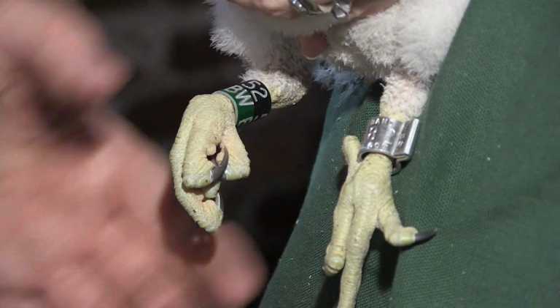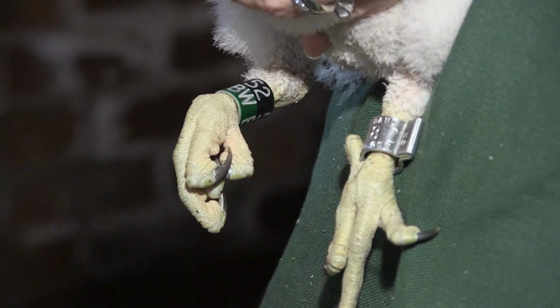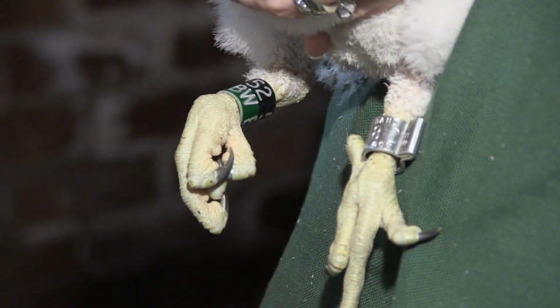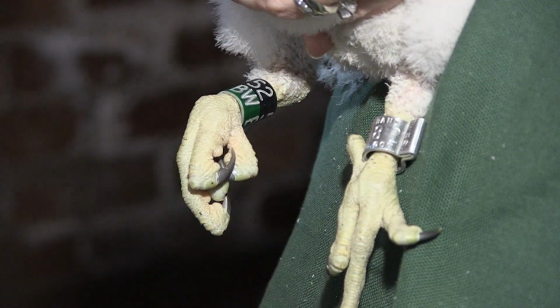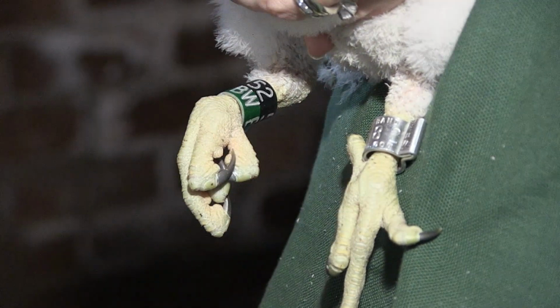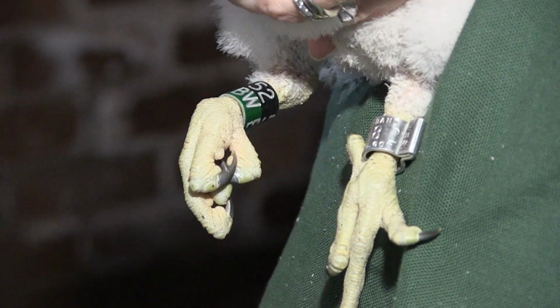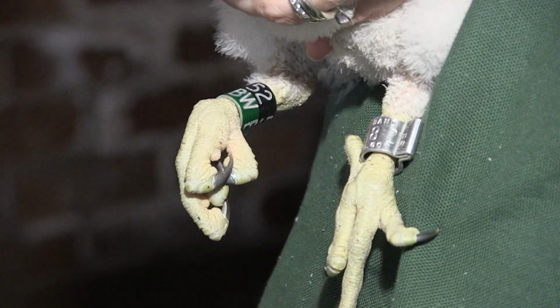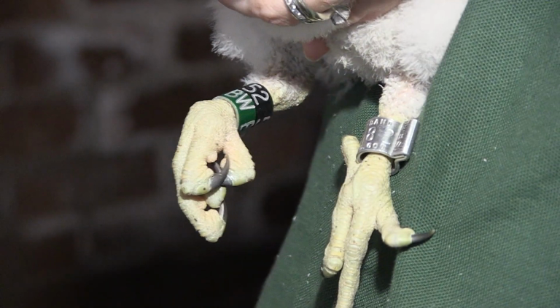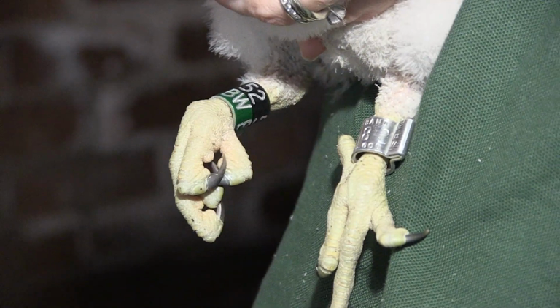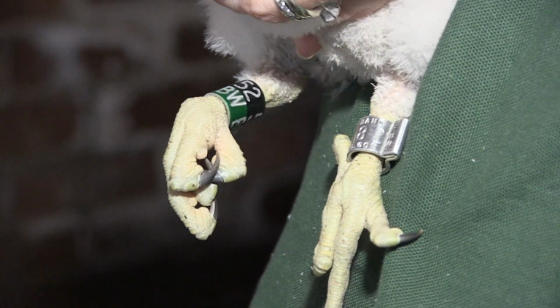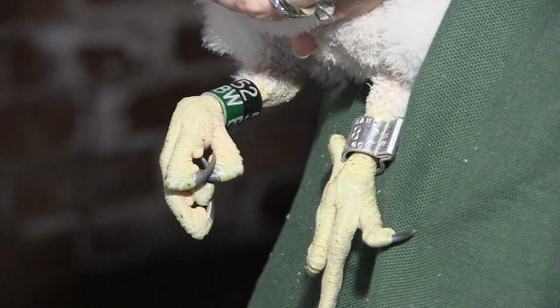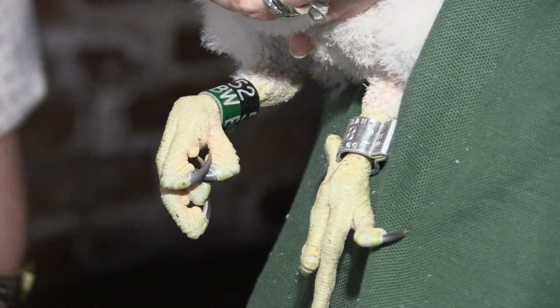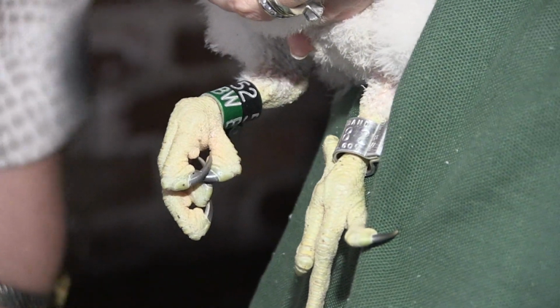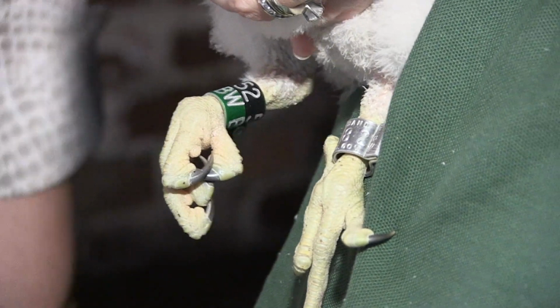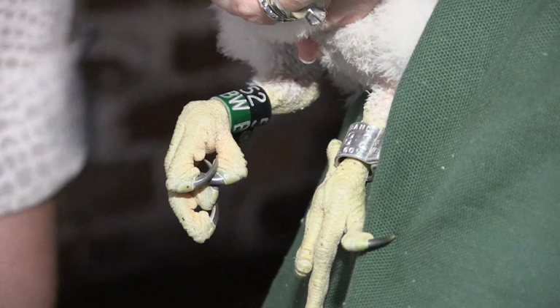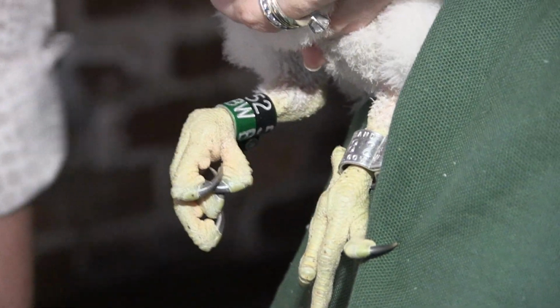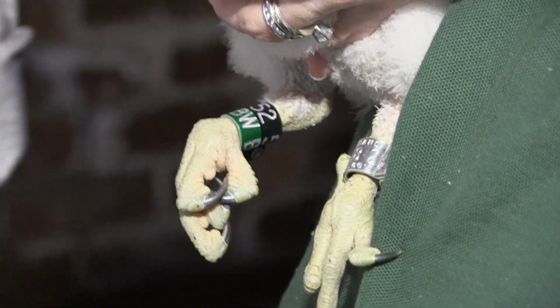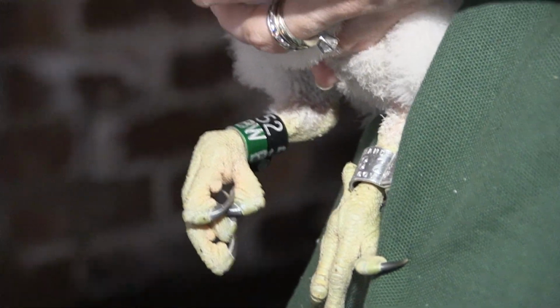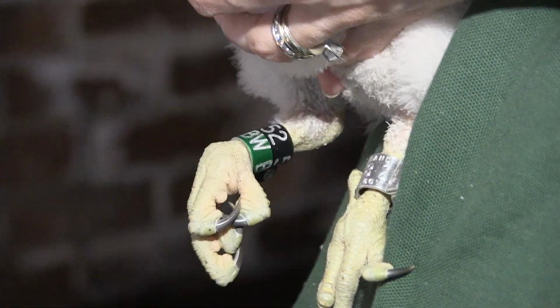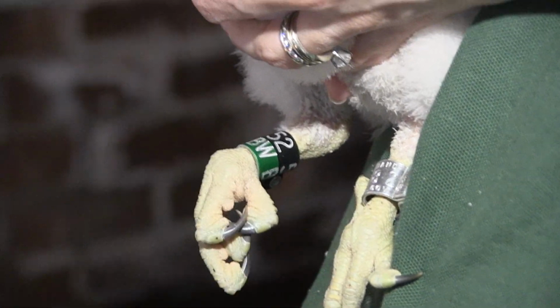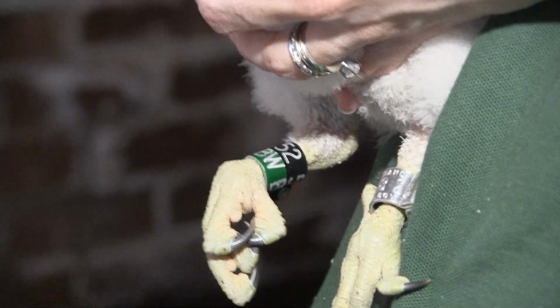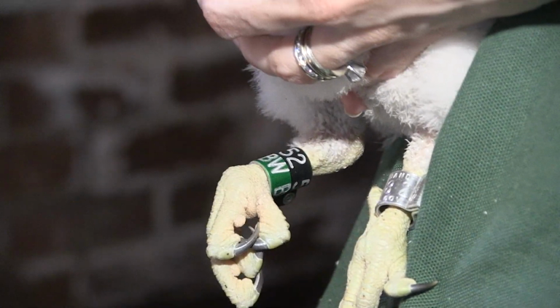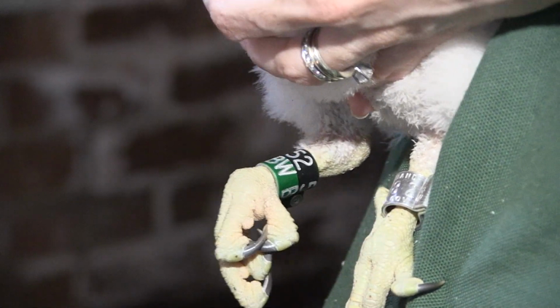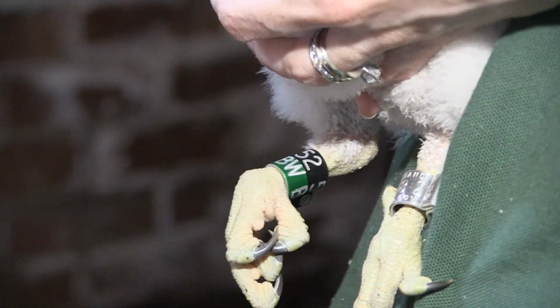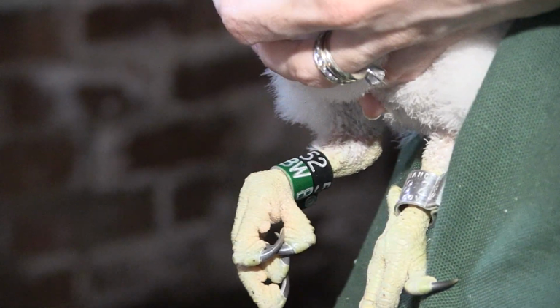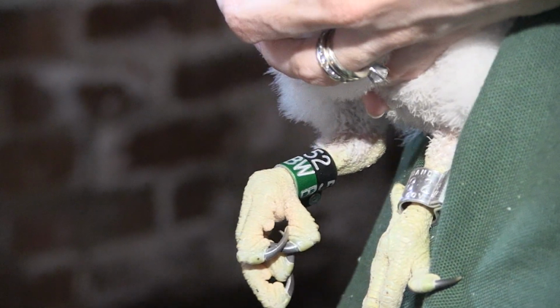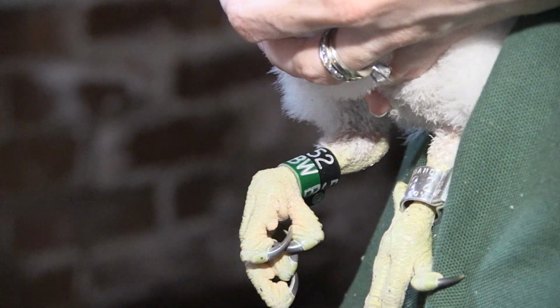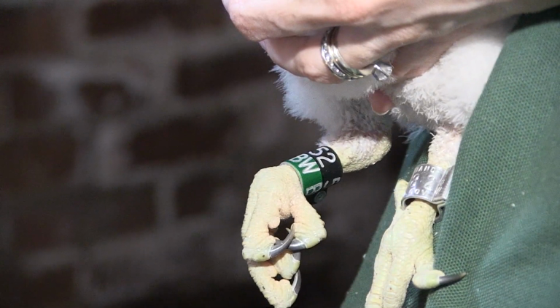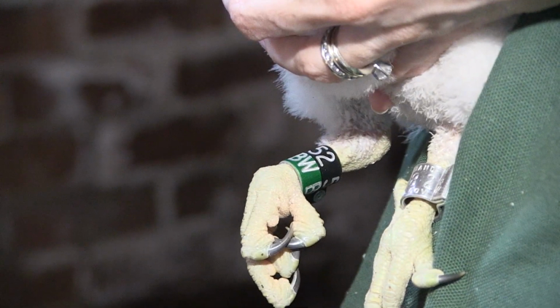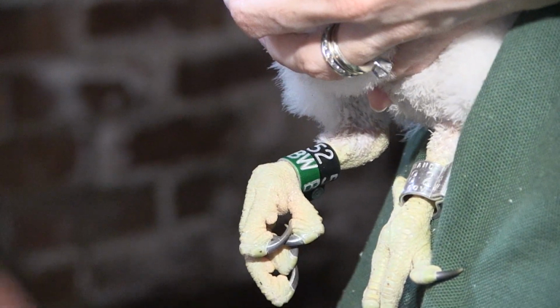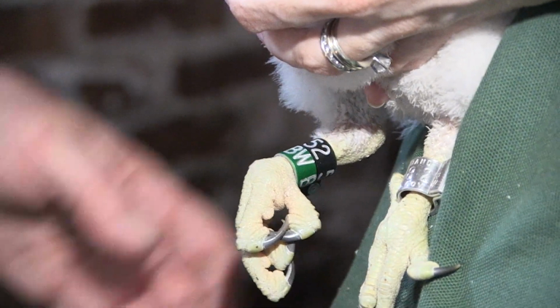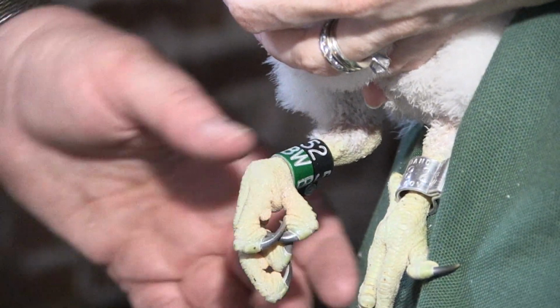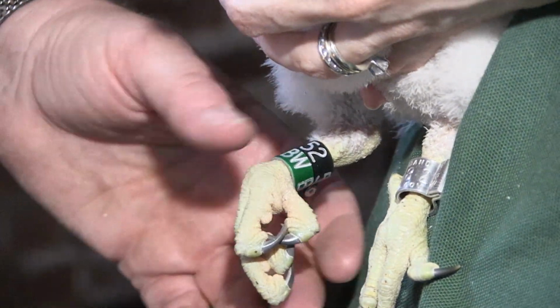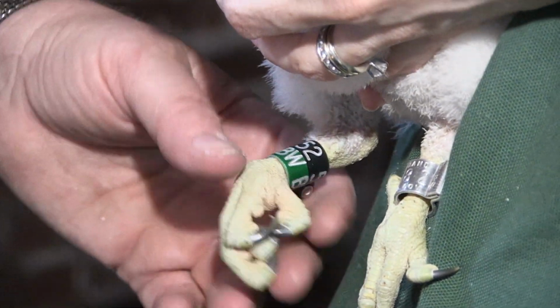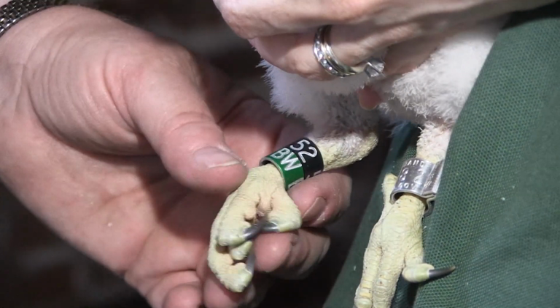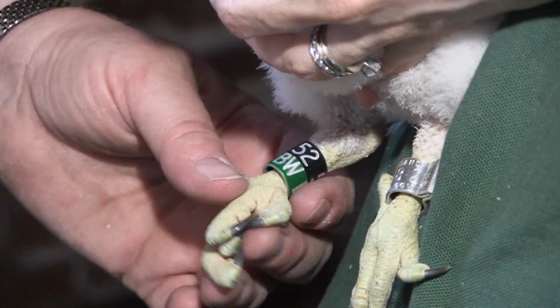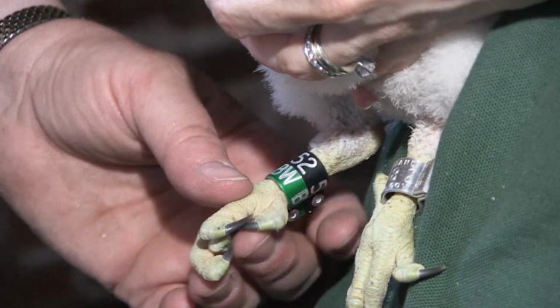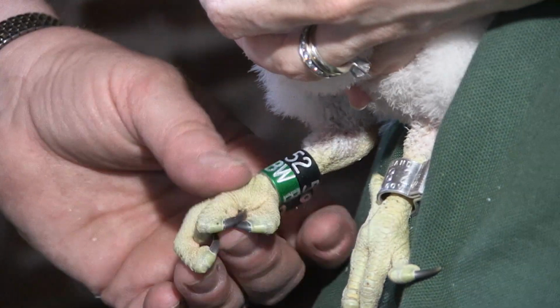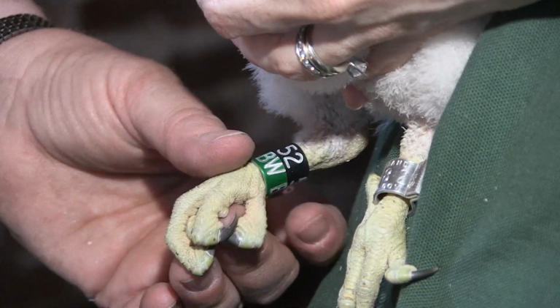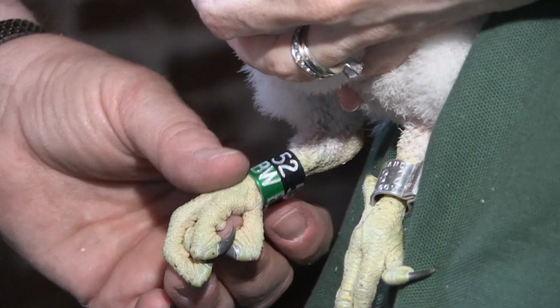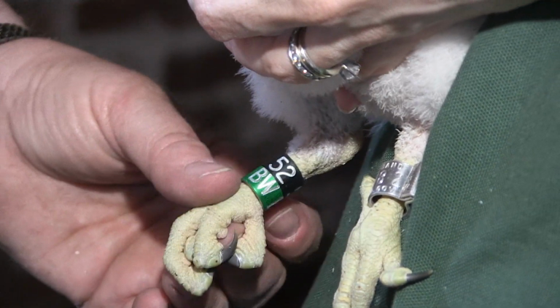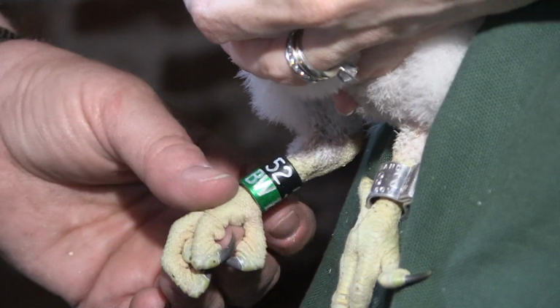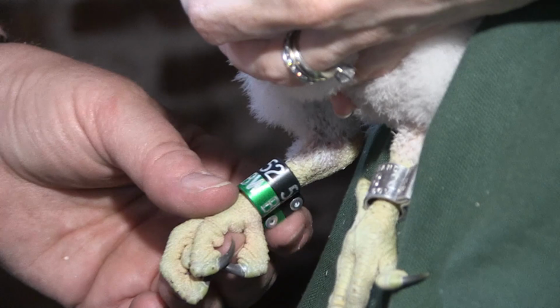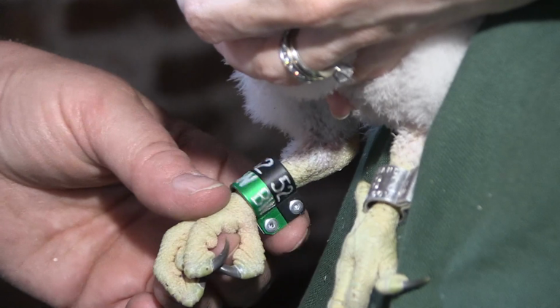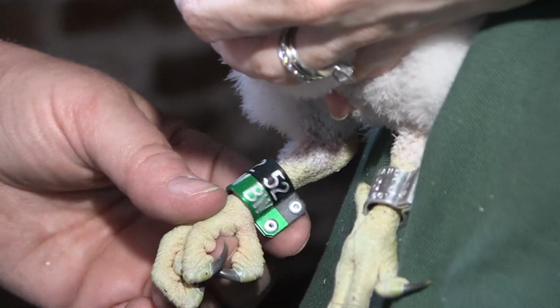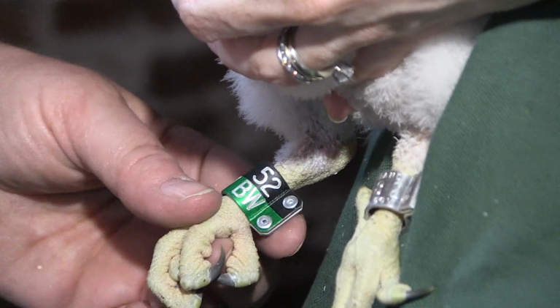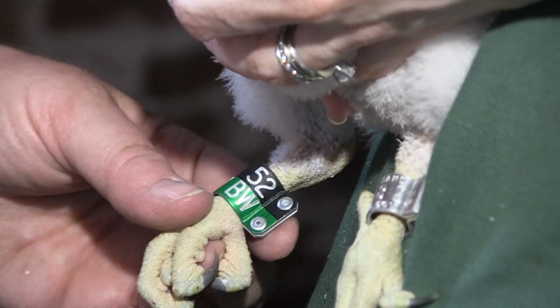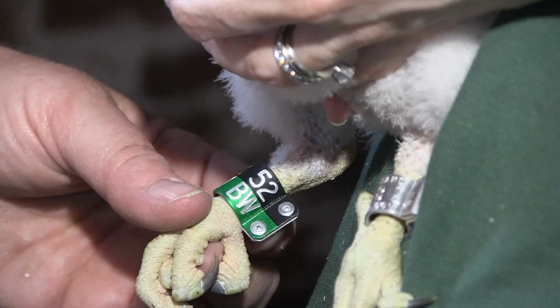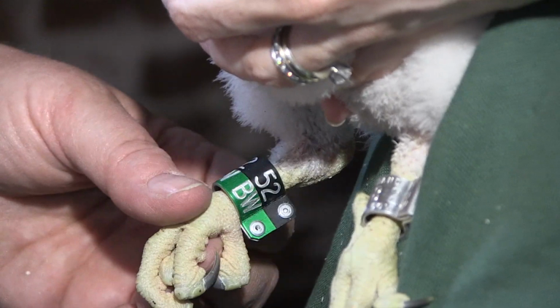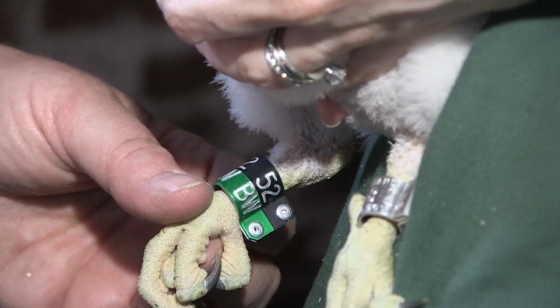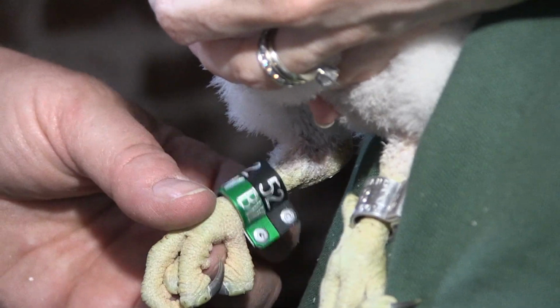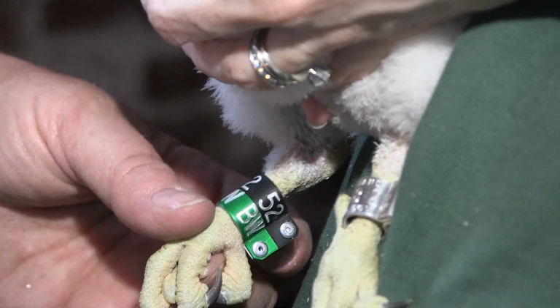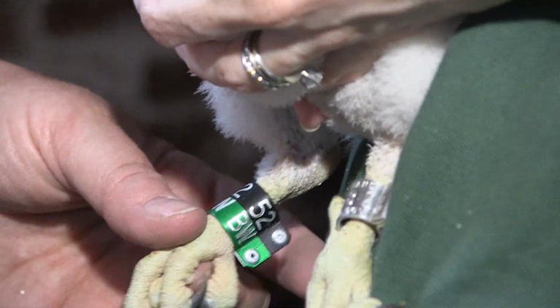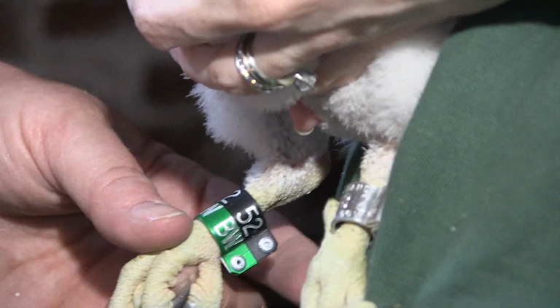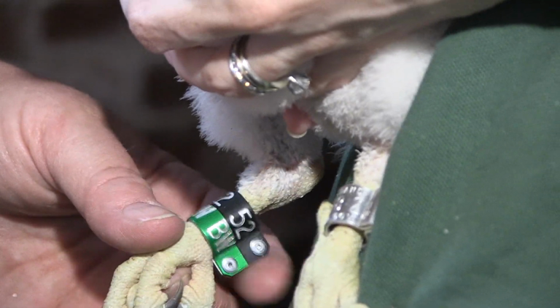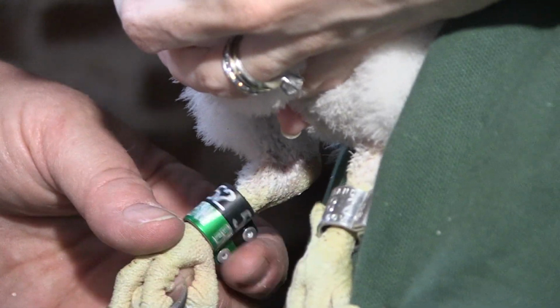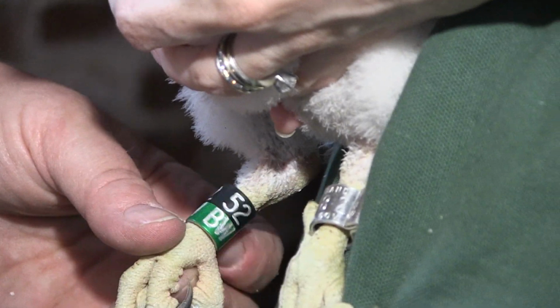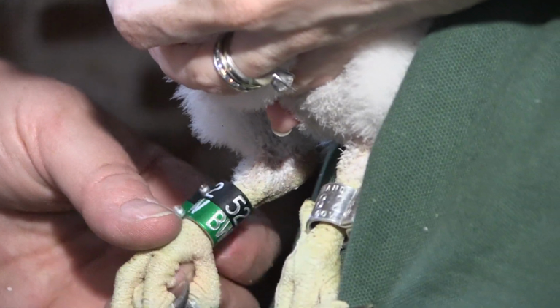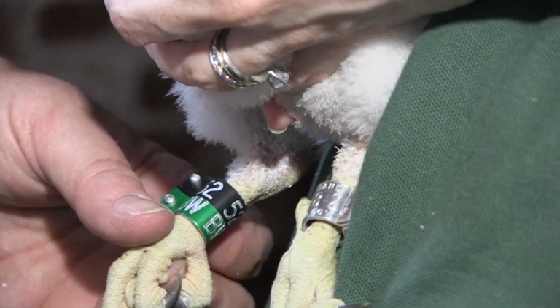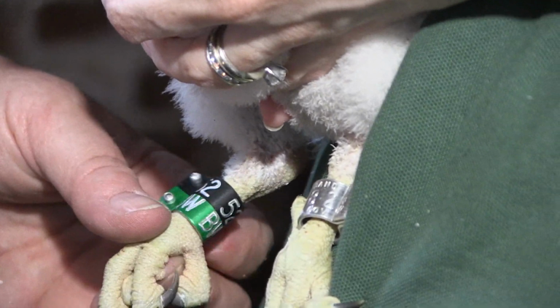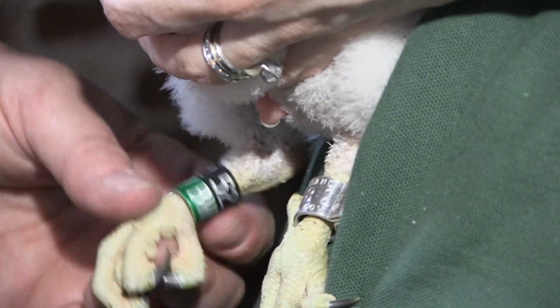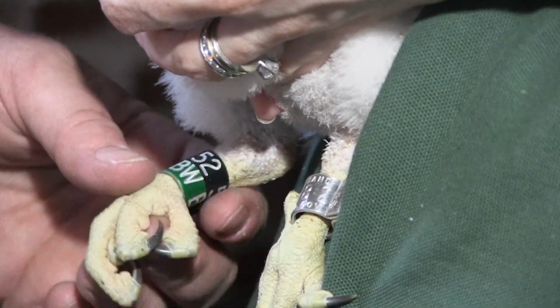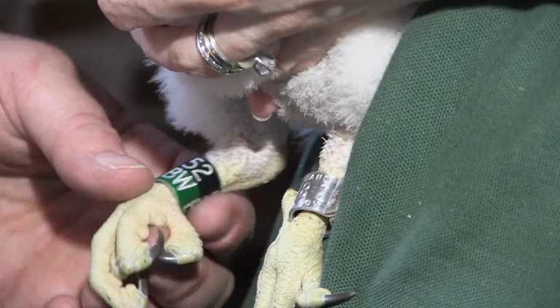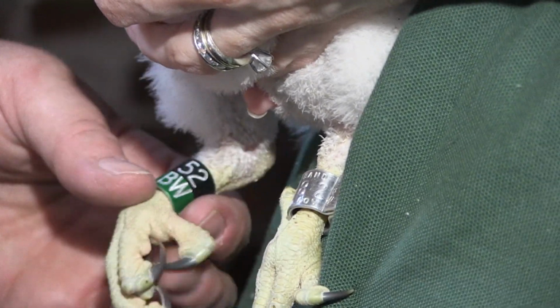She is done. That bird will always be identified as female — 52 over BW, black over green.